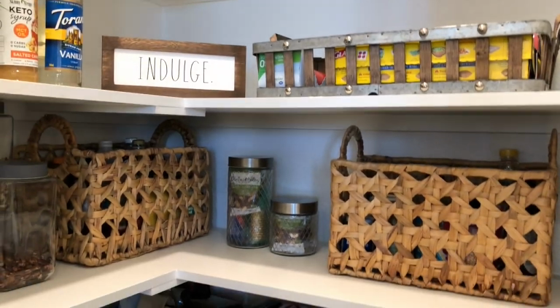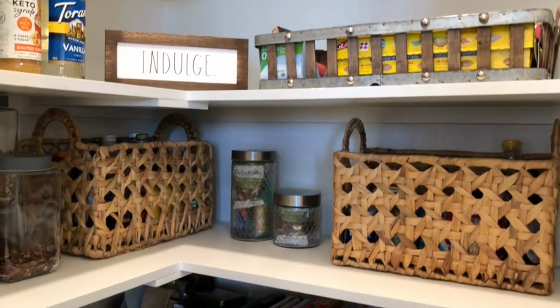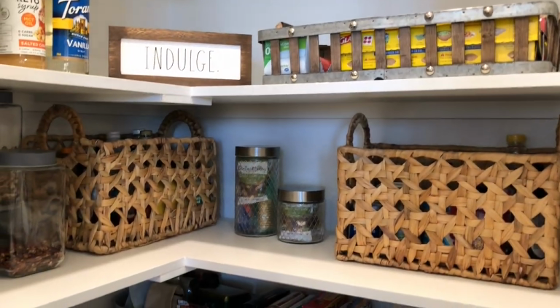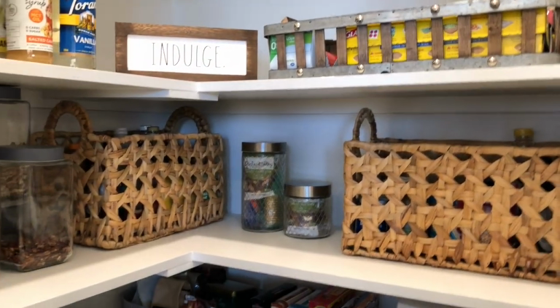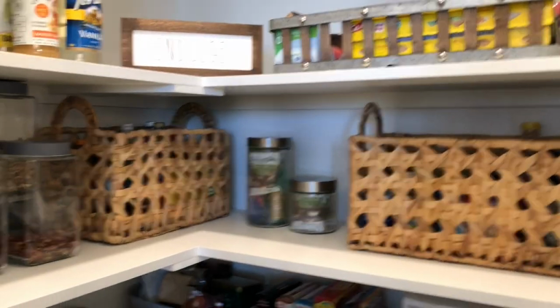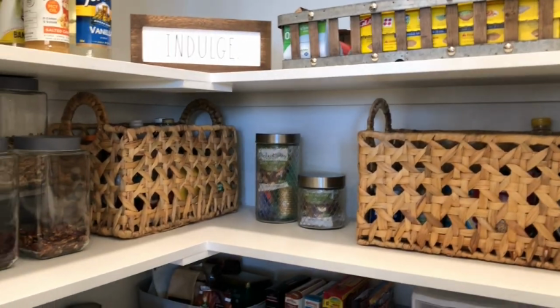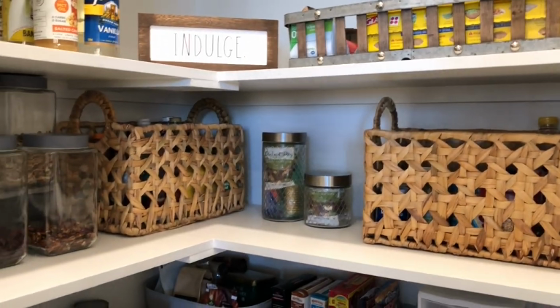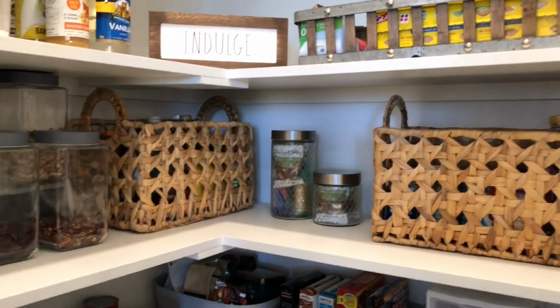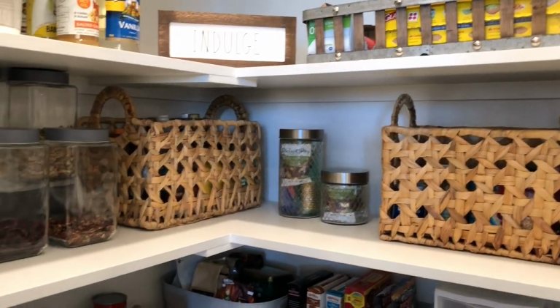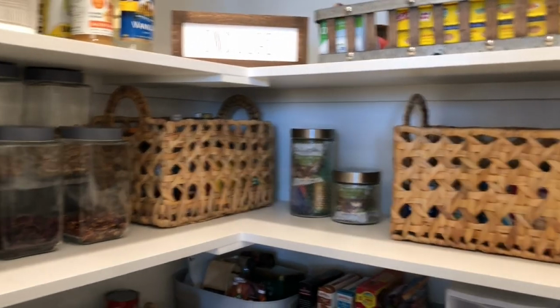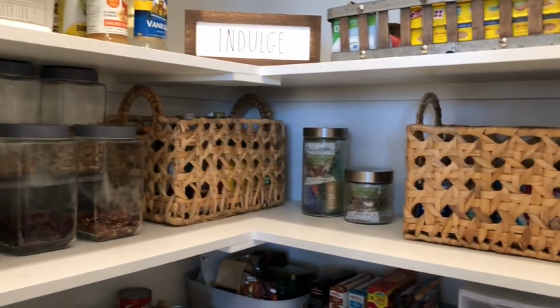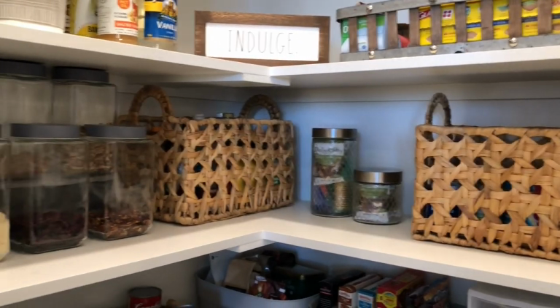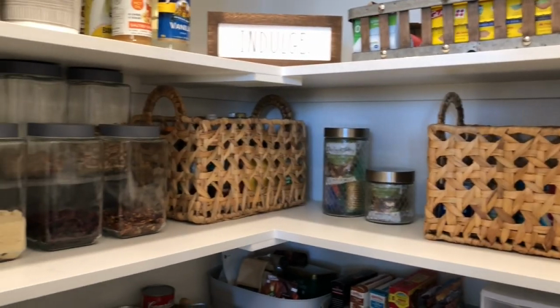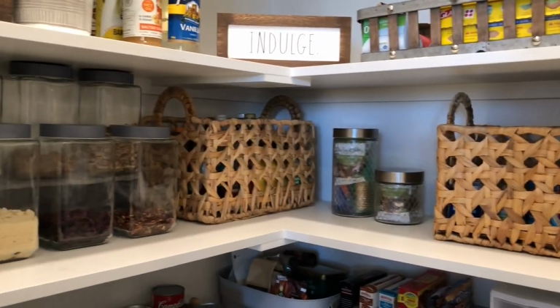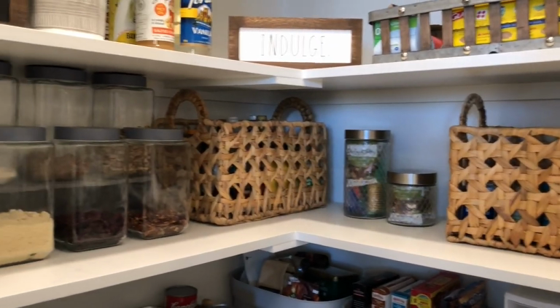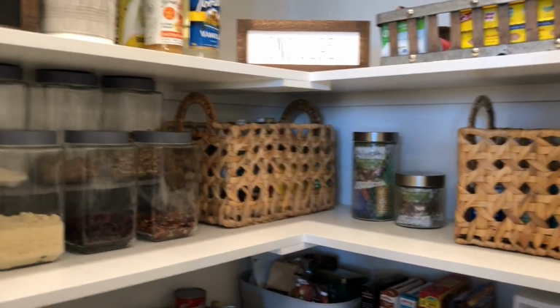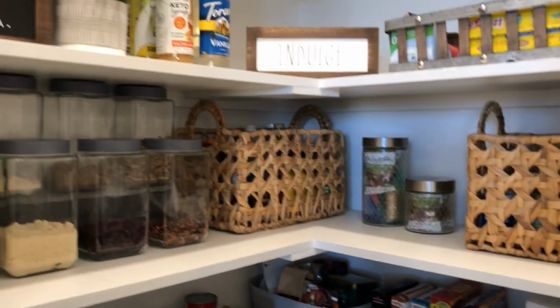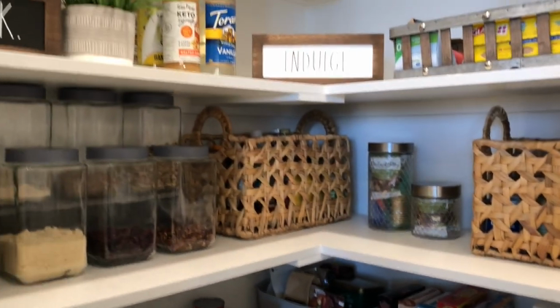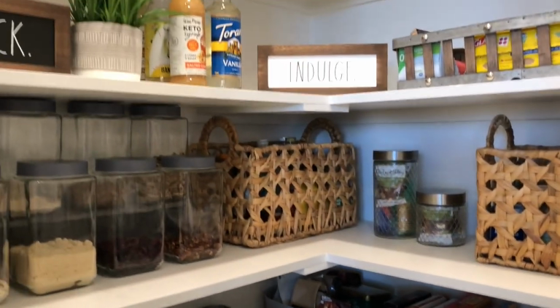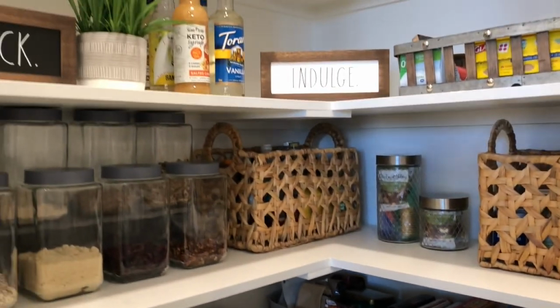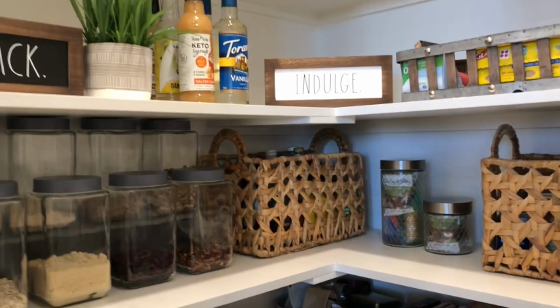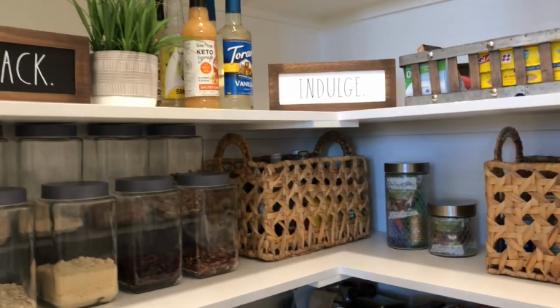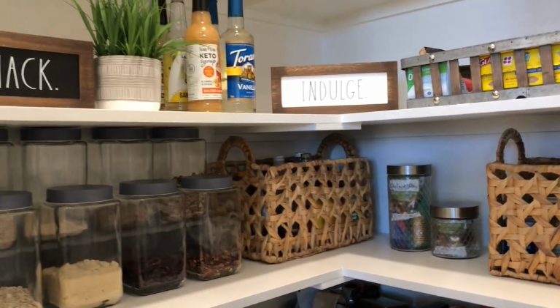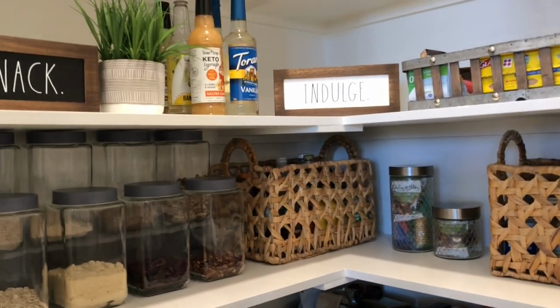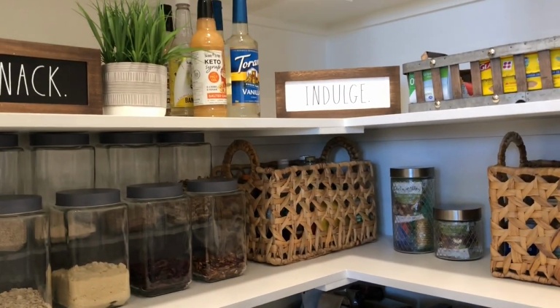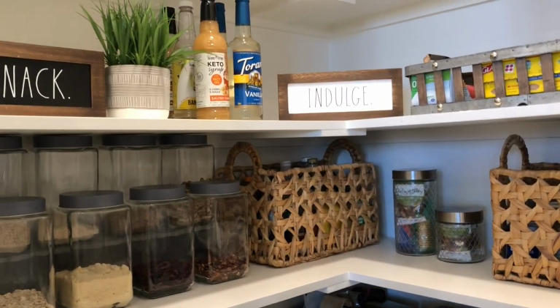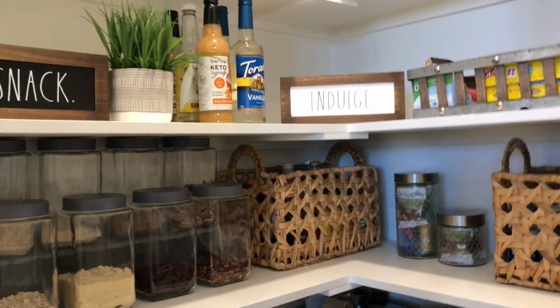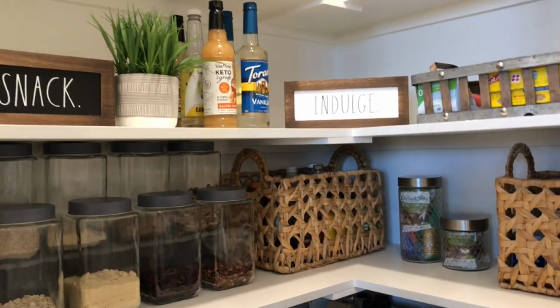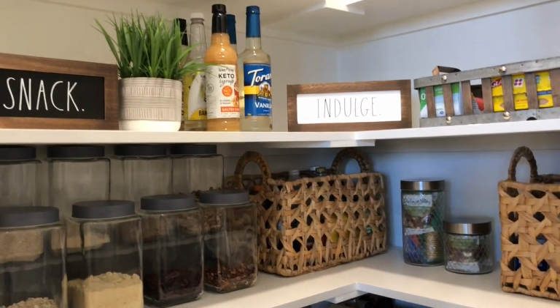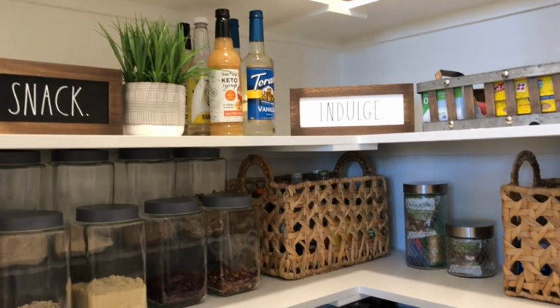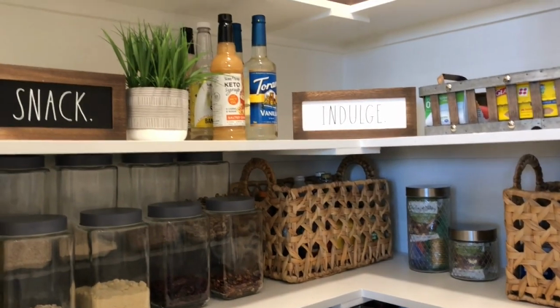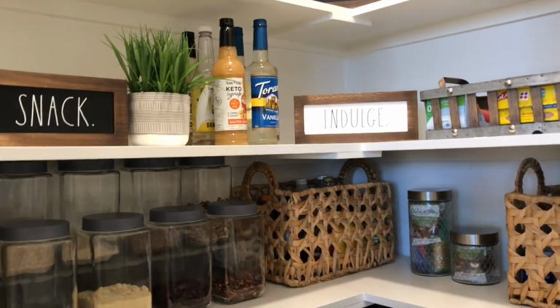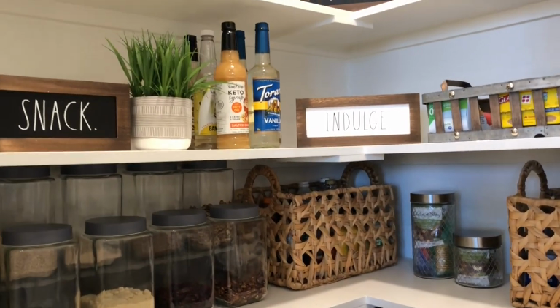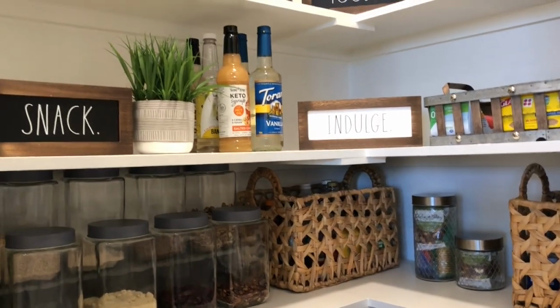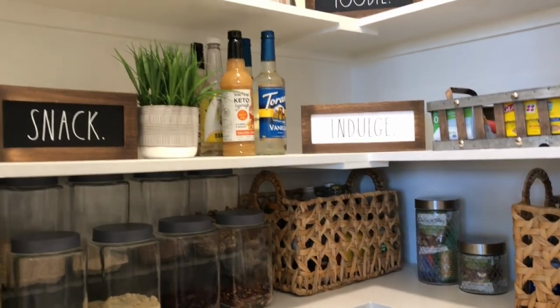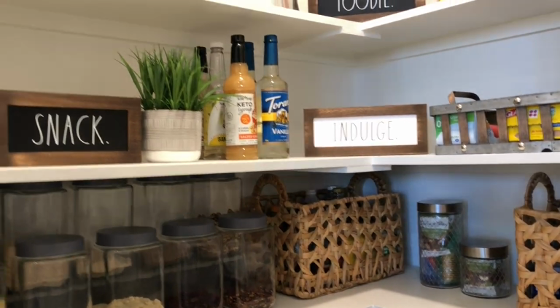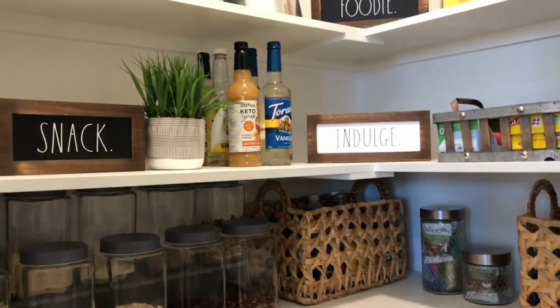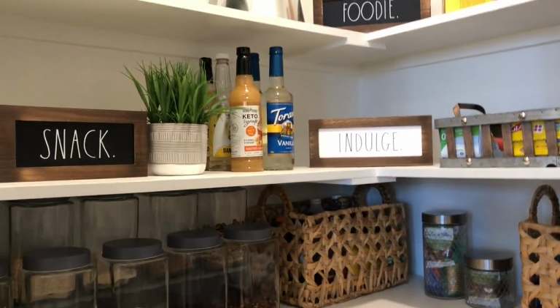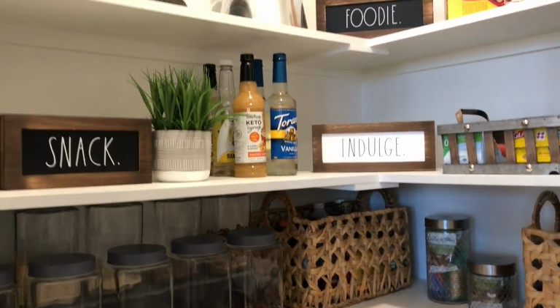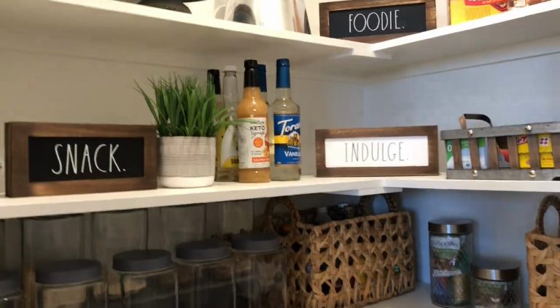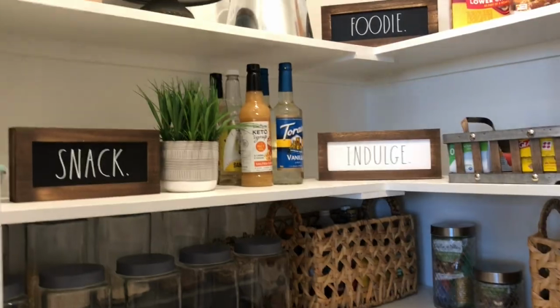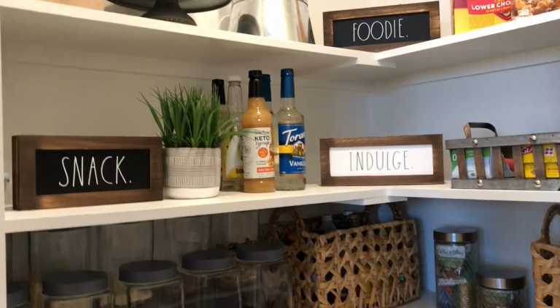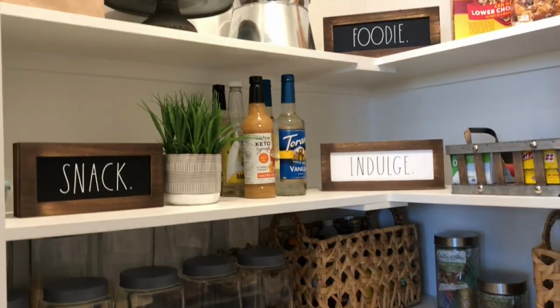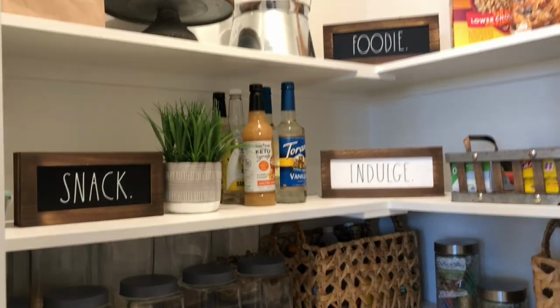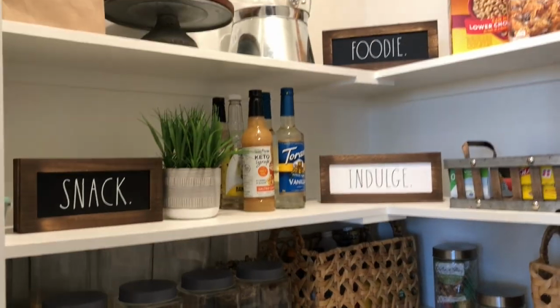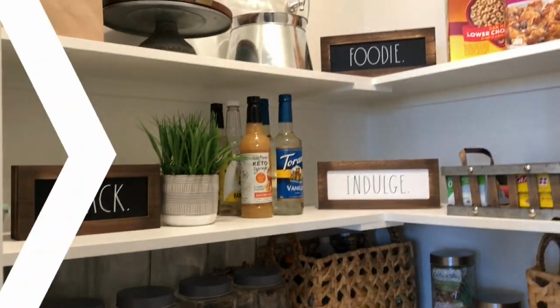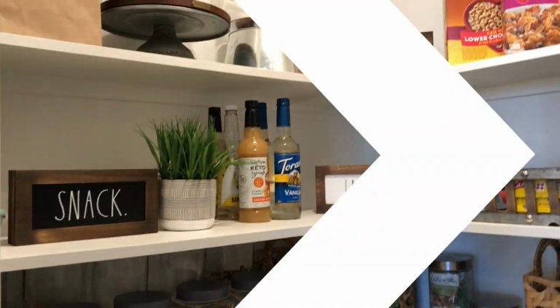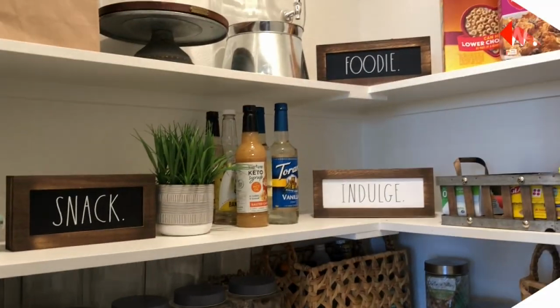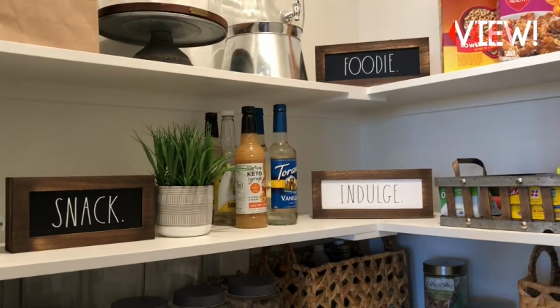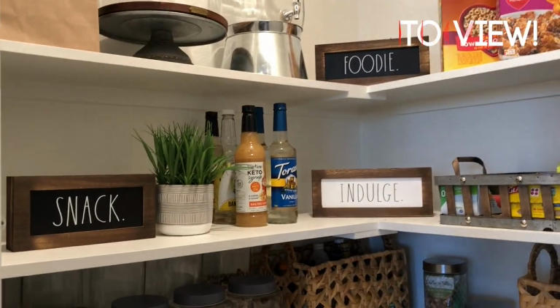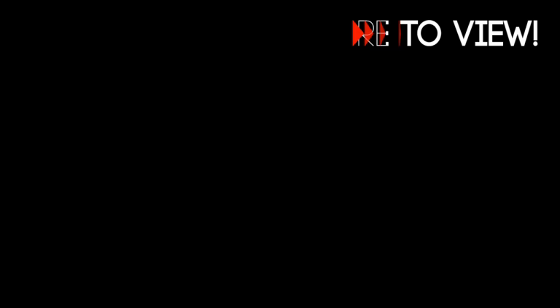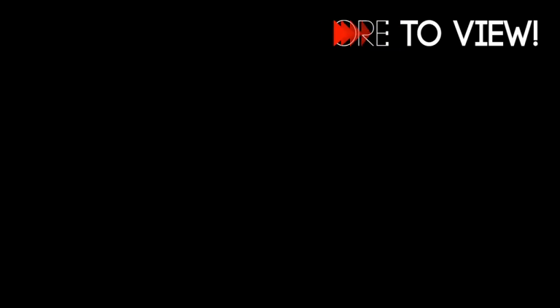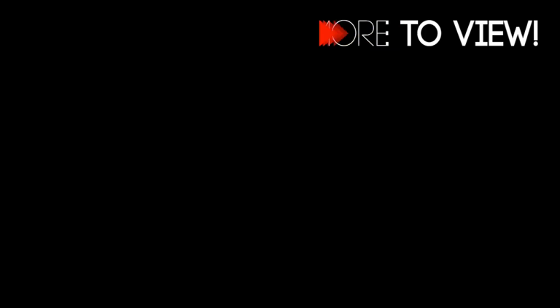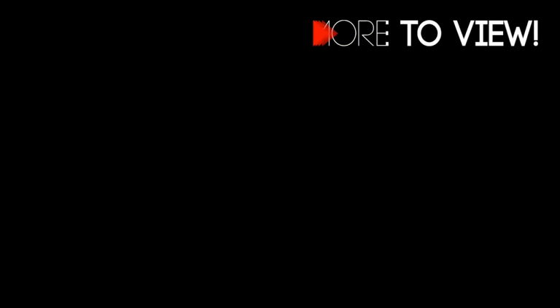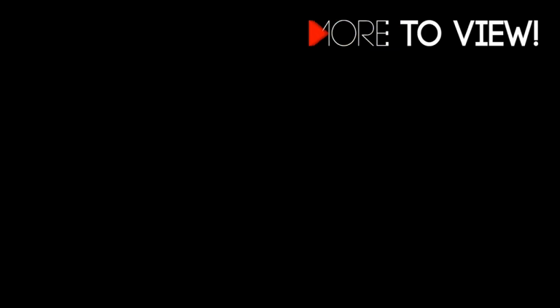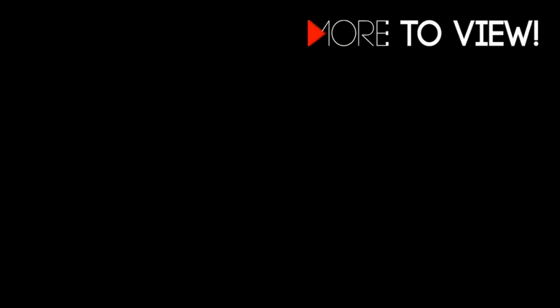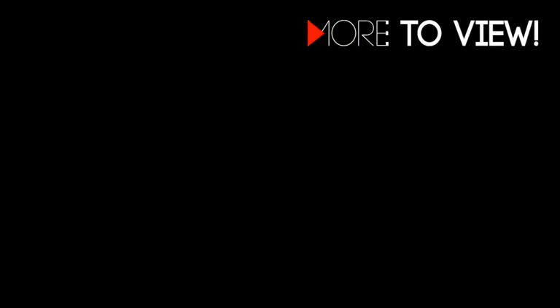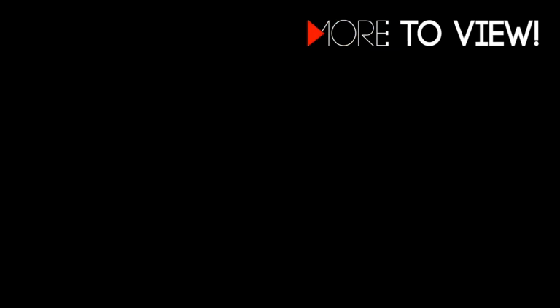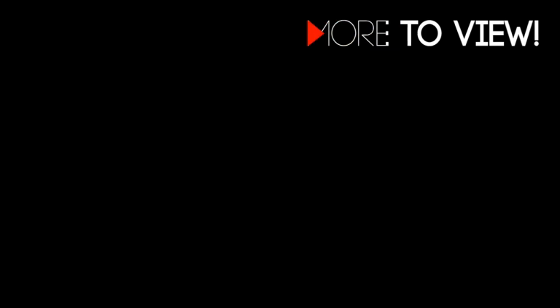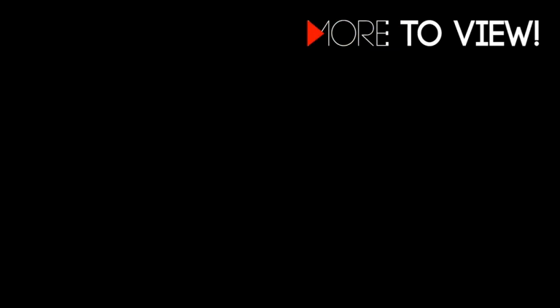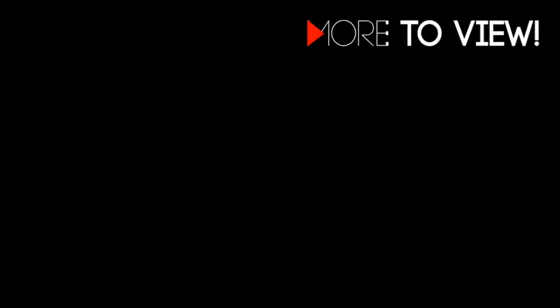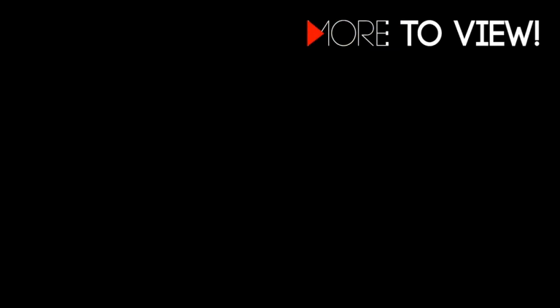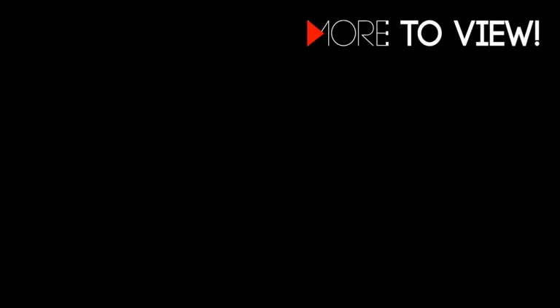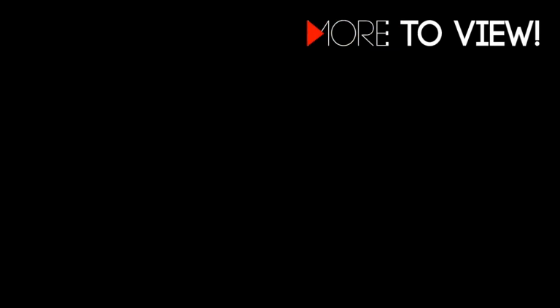I hope you guys enjoyed this video and I'll be coming back with more videos of organization and home design. You guys have a great day and live refreshed. Thanks so much for watching — see you next time, bye!